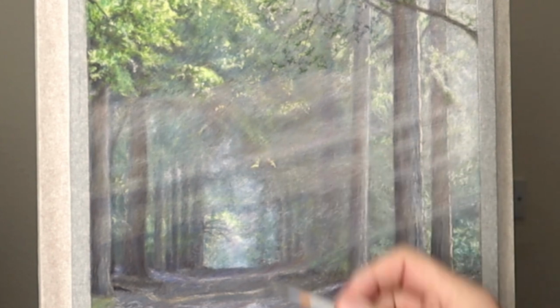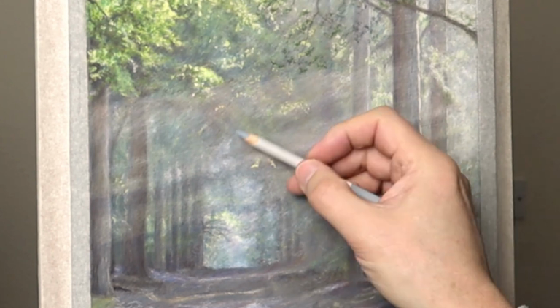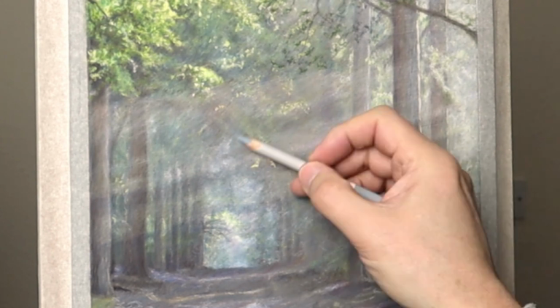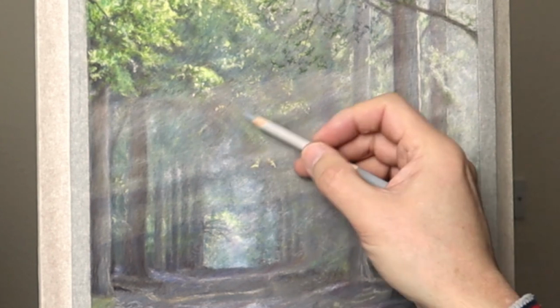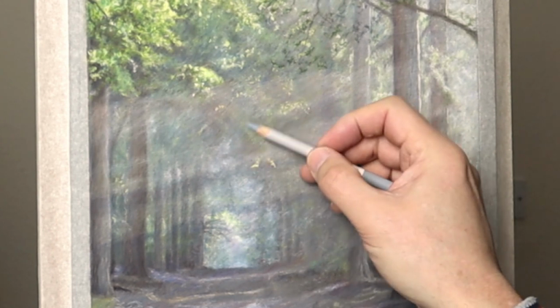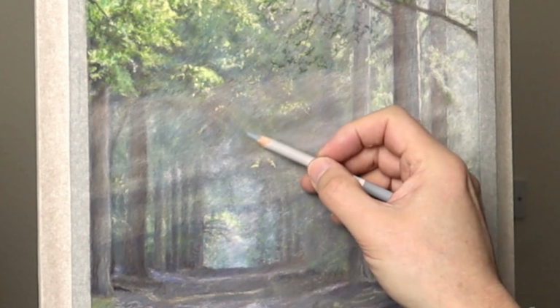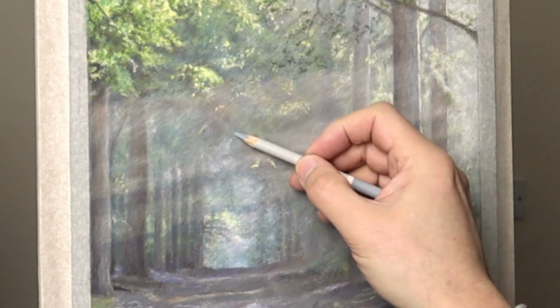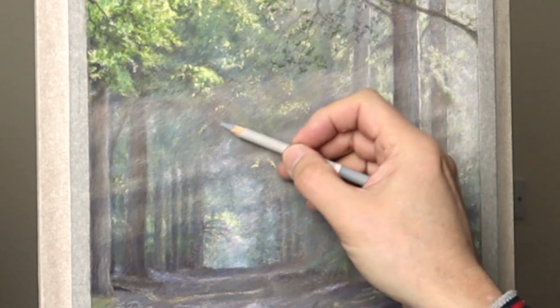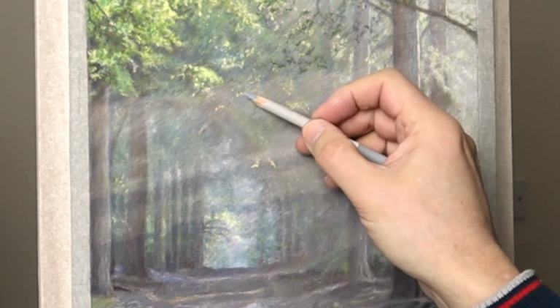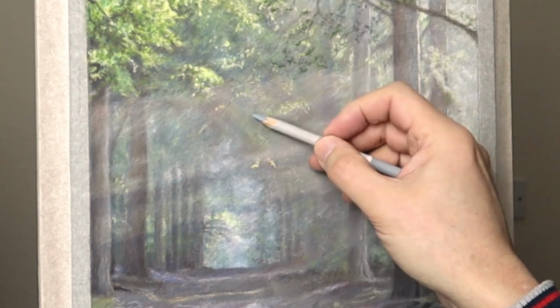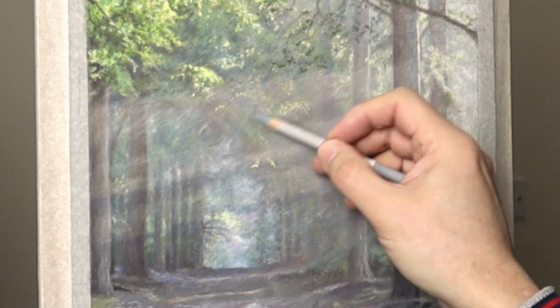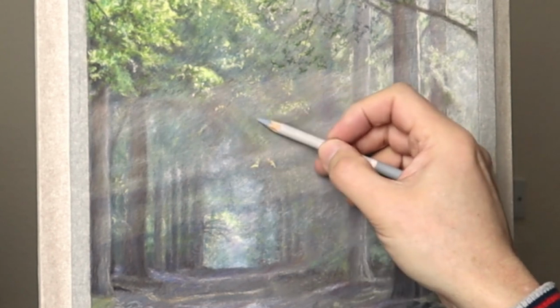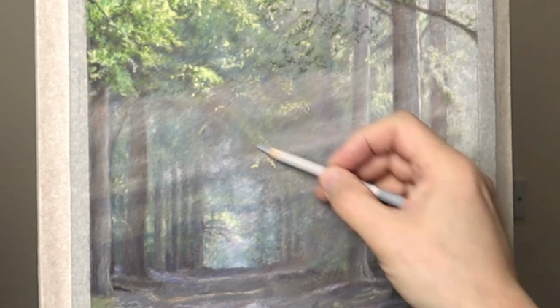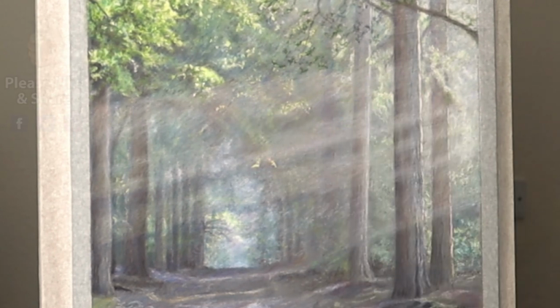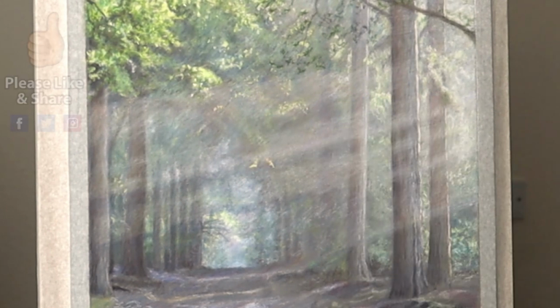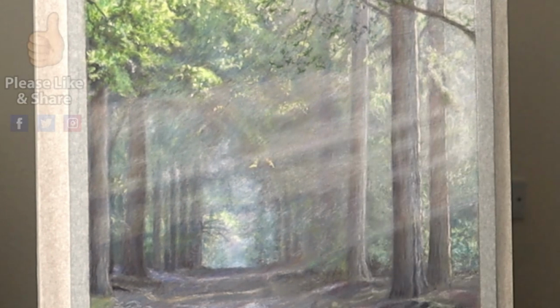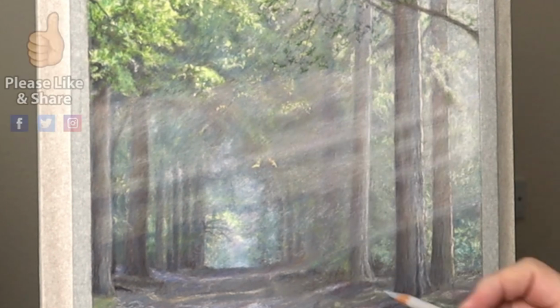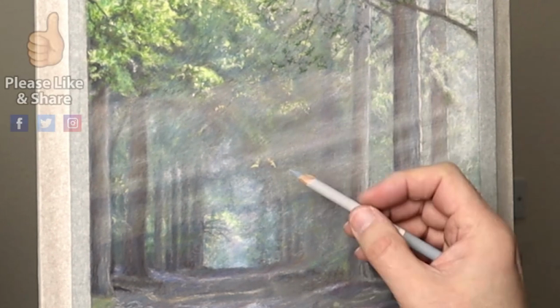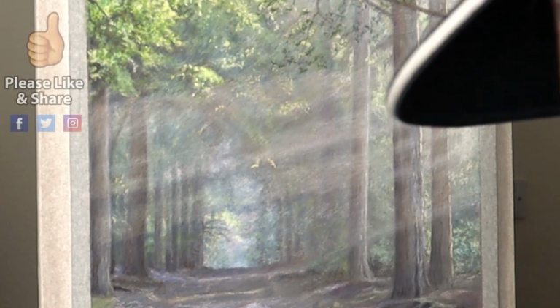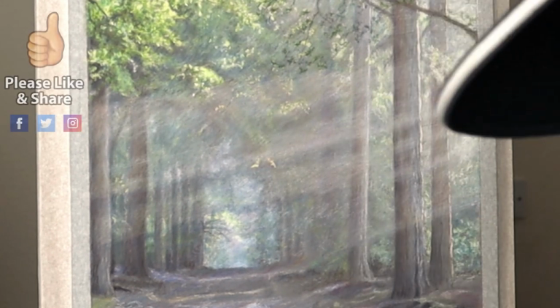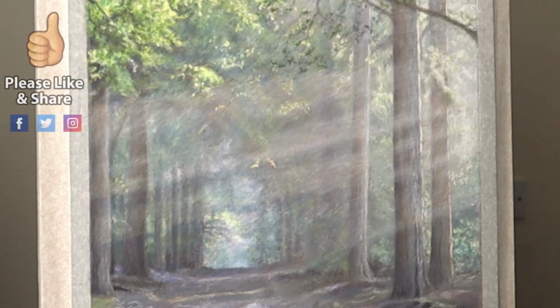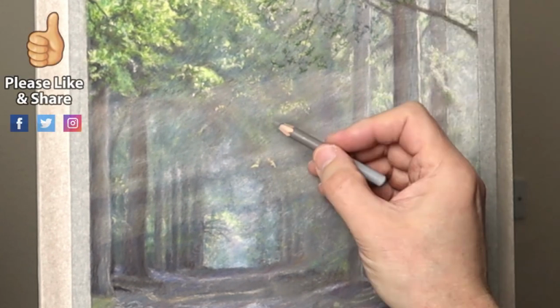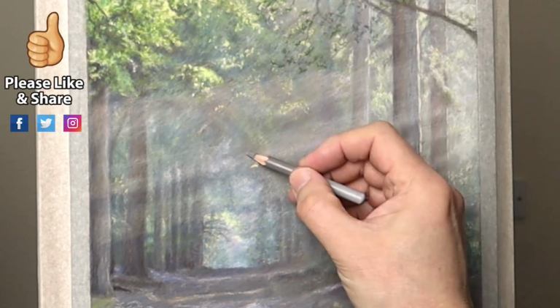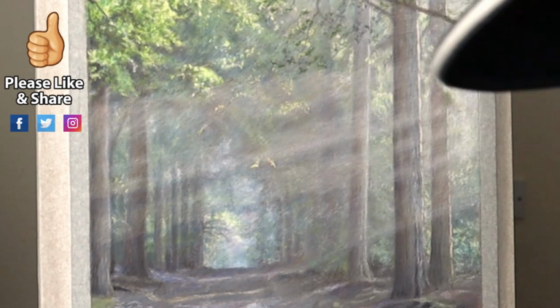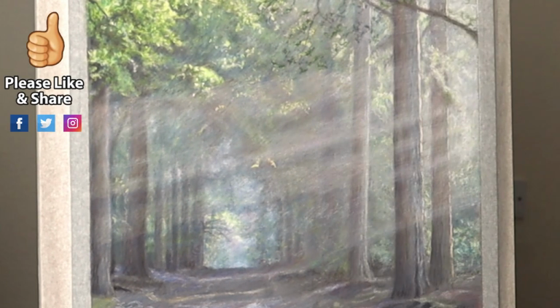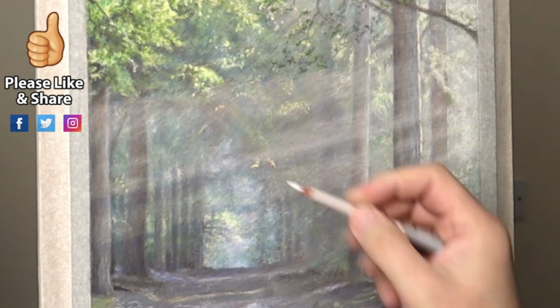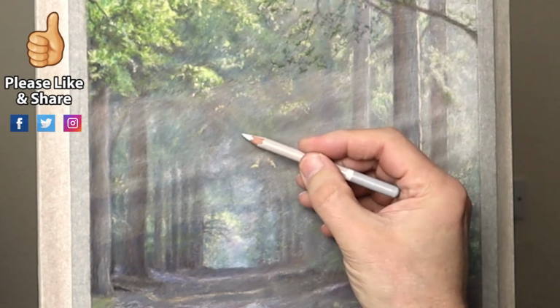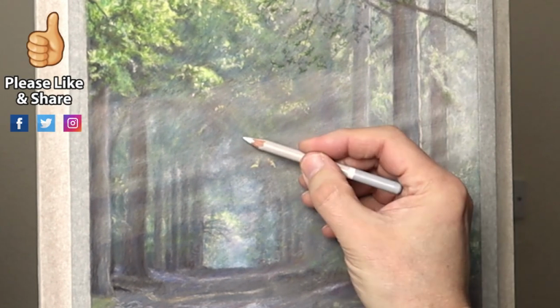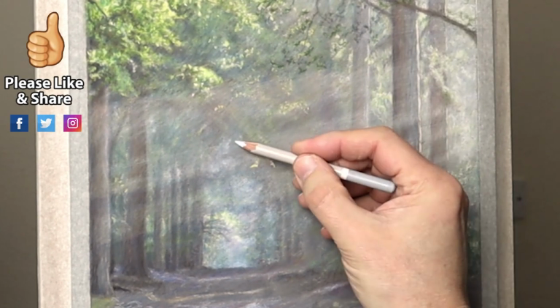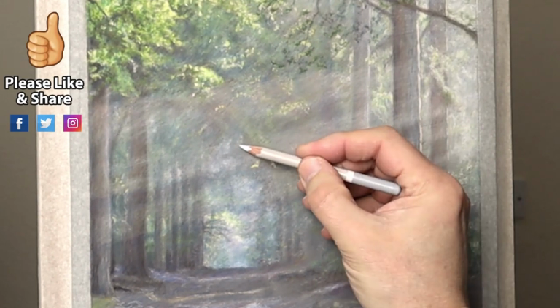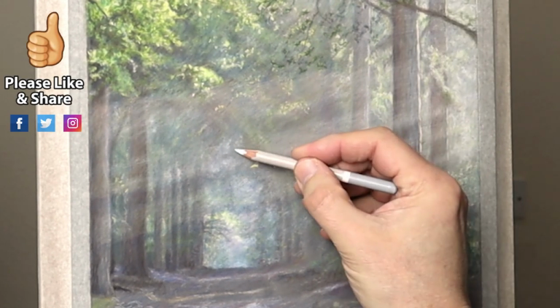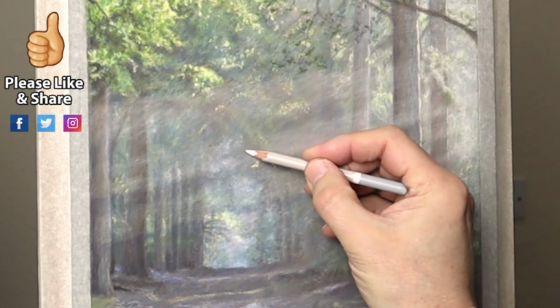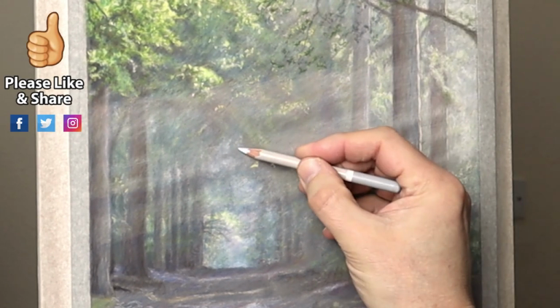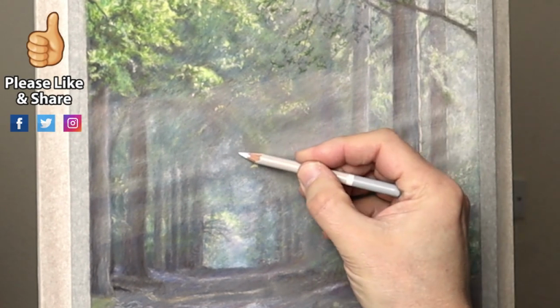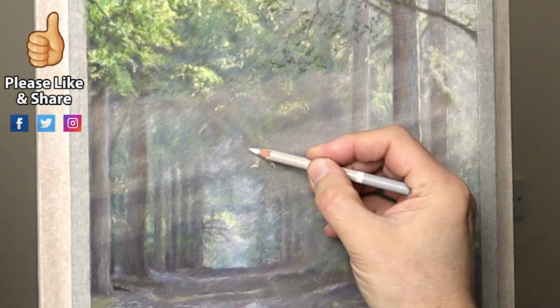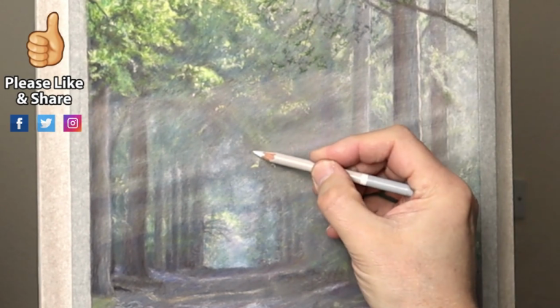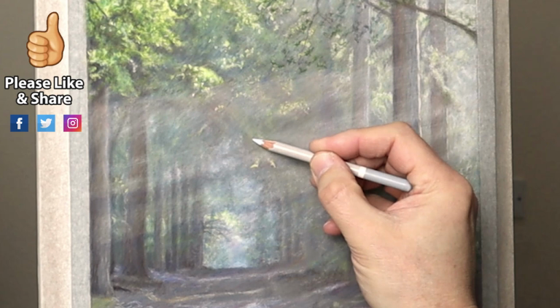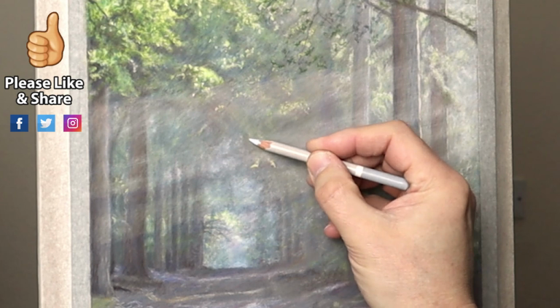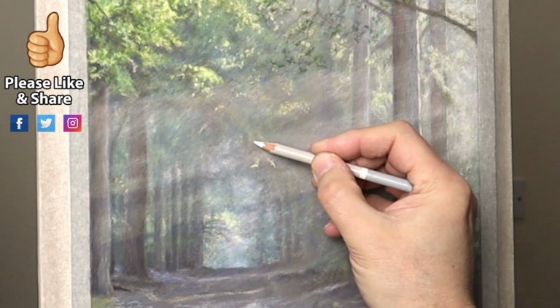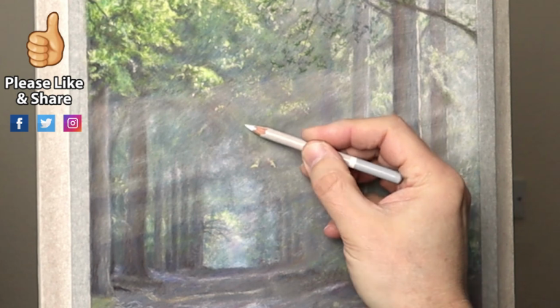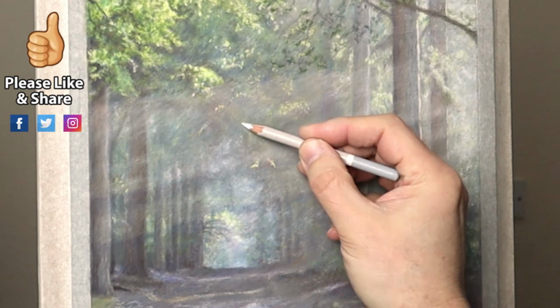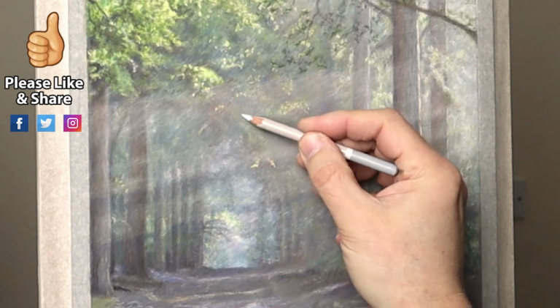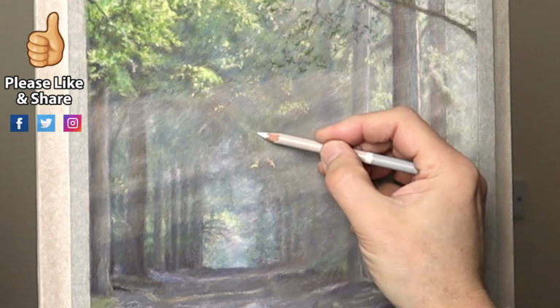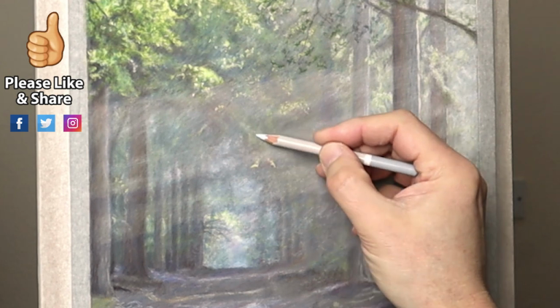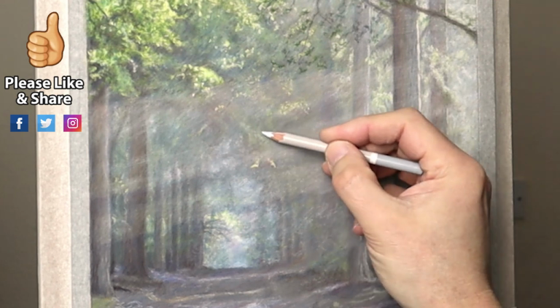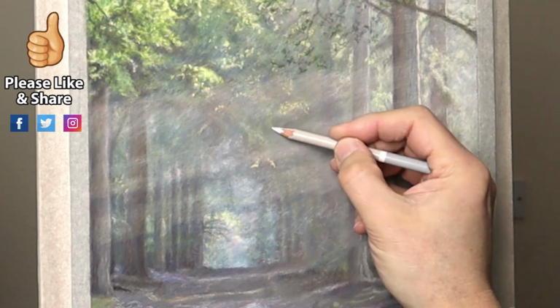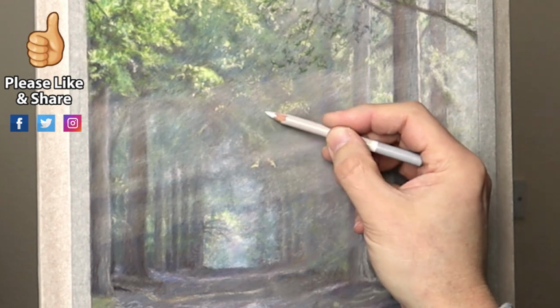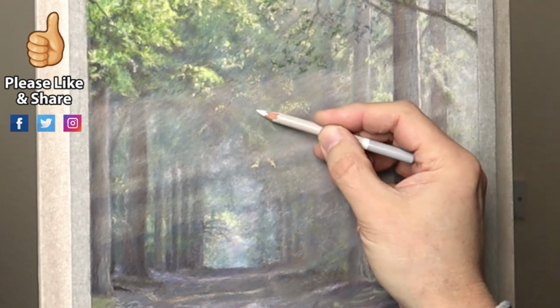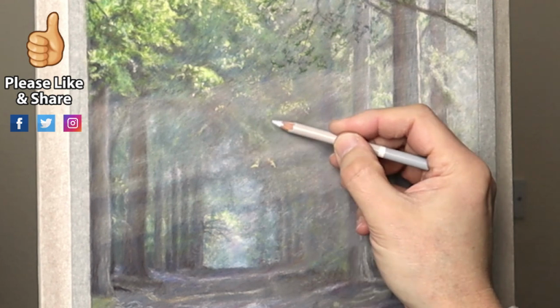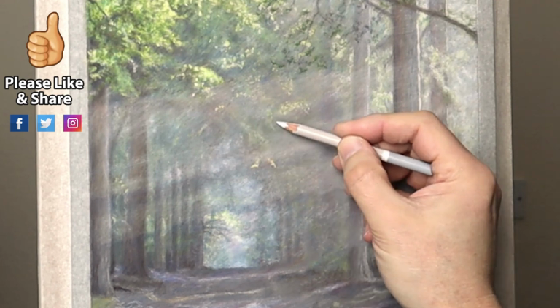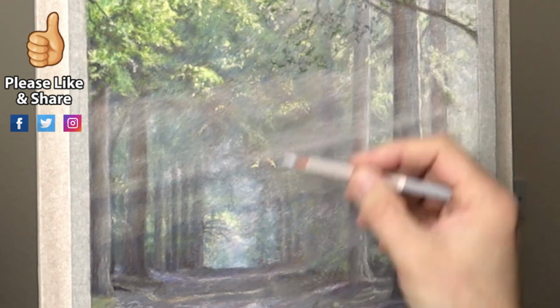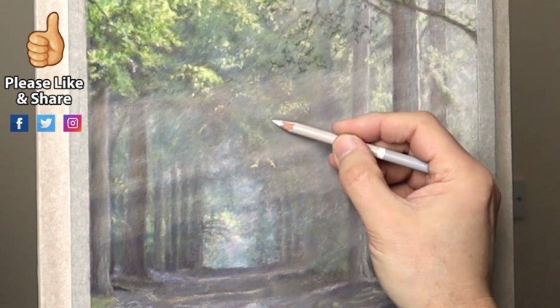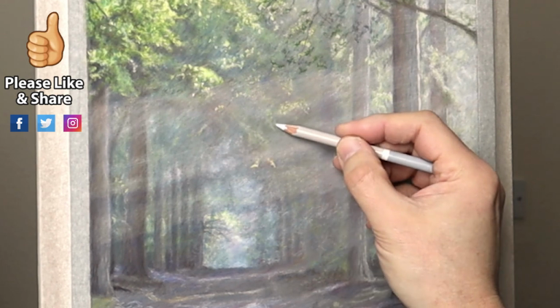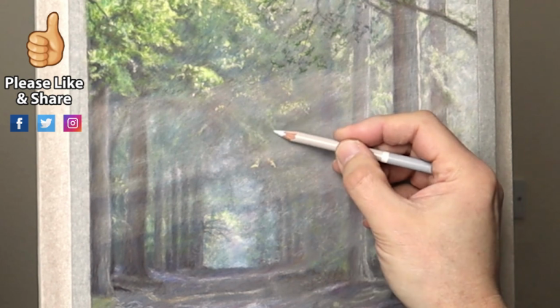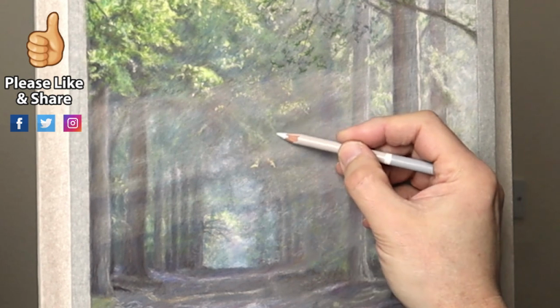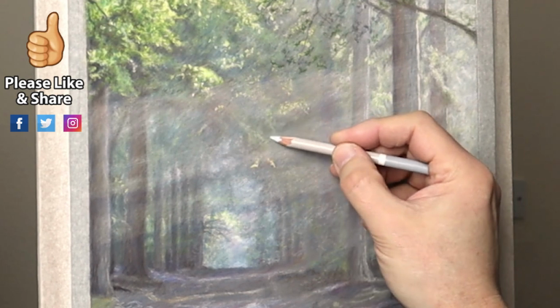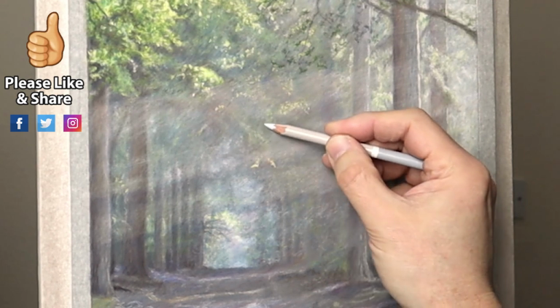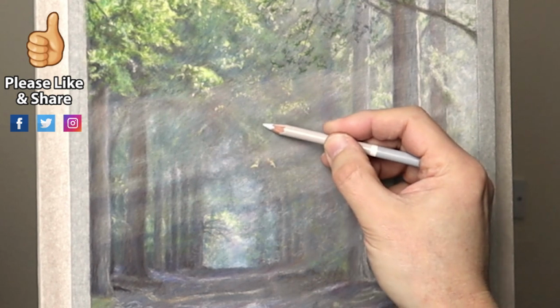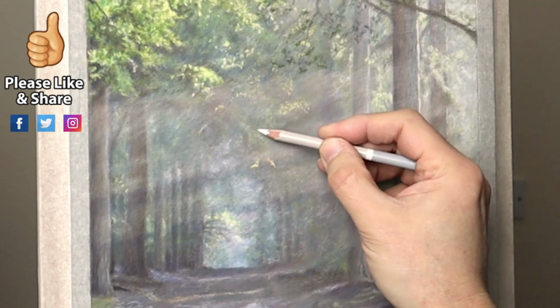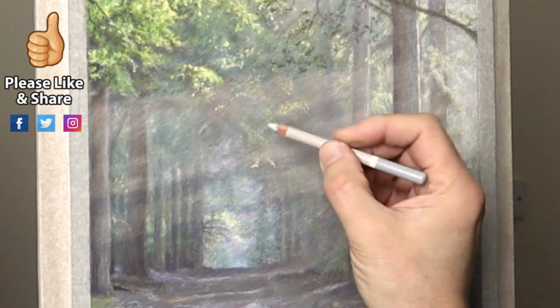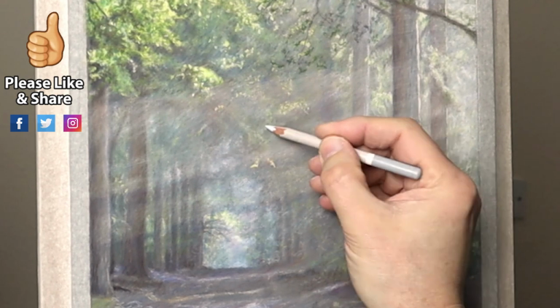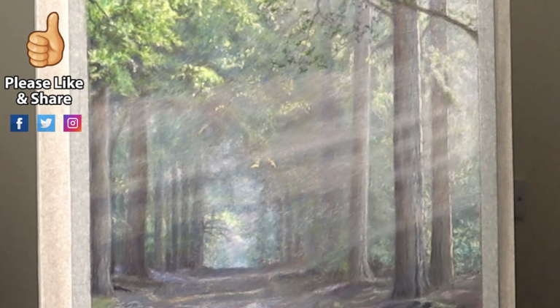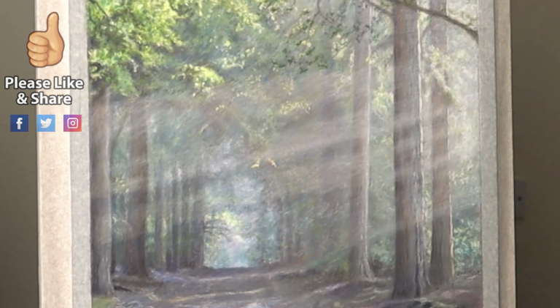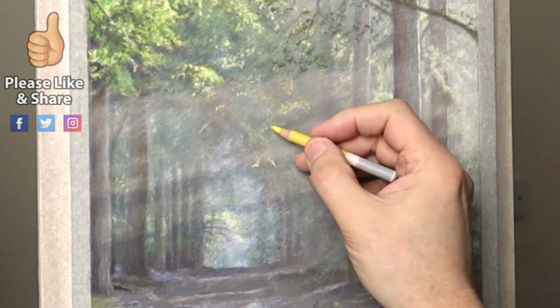If you're enjoying this video, why not give it a like and share it with your friends. It would mean so much to me because this will help the channel to grow.